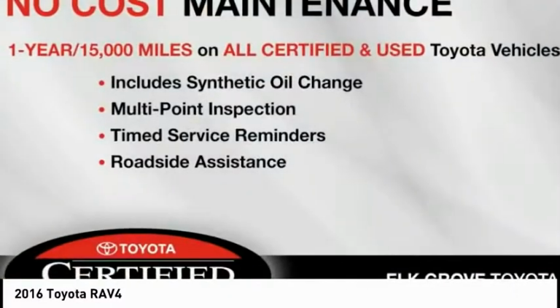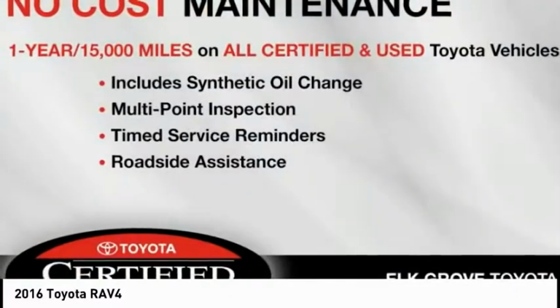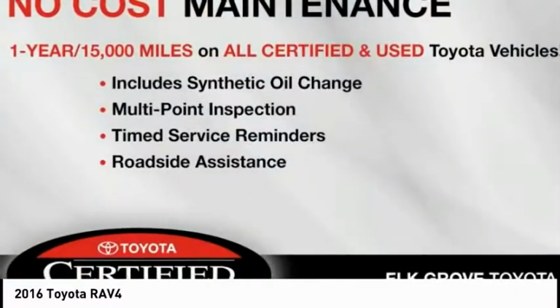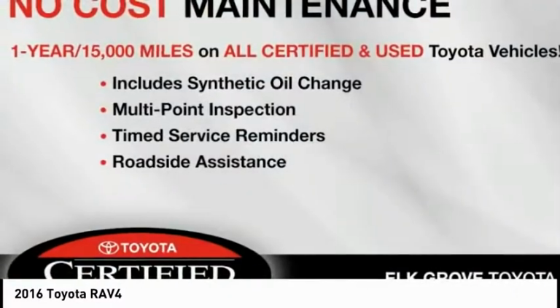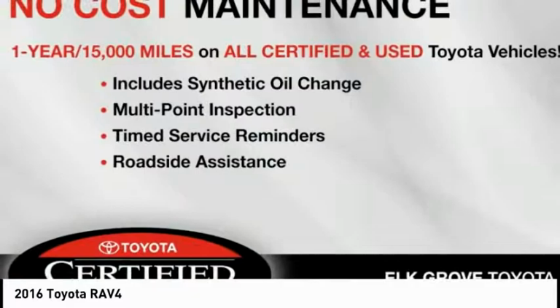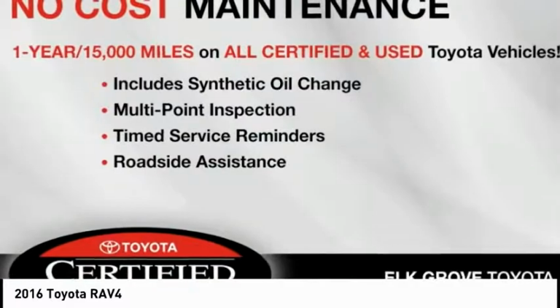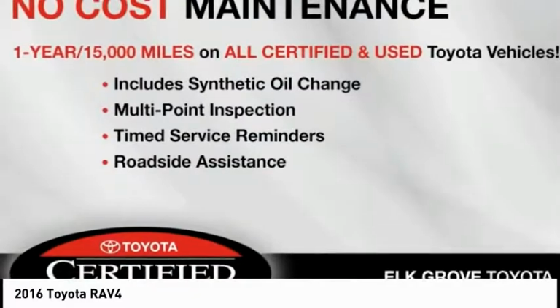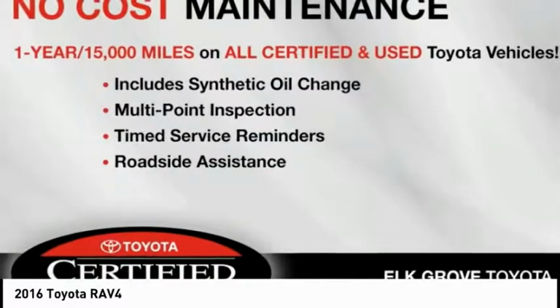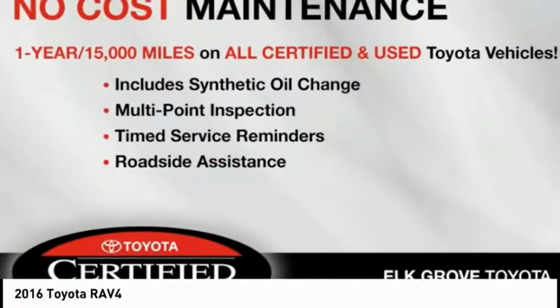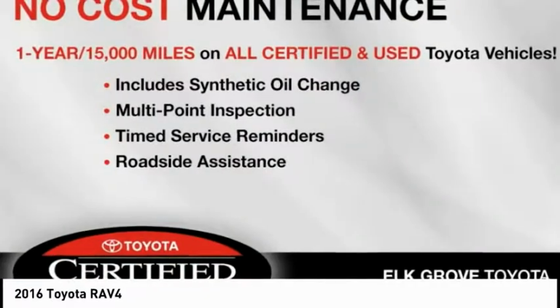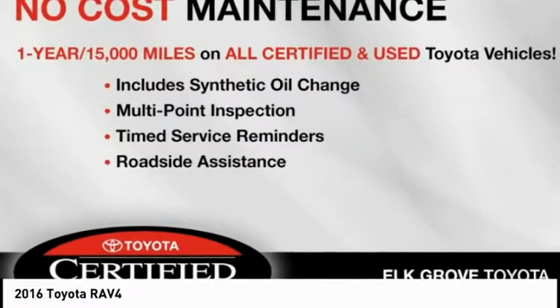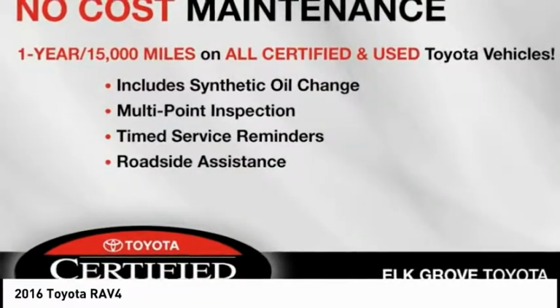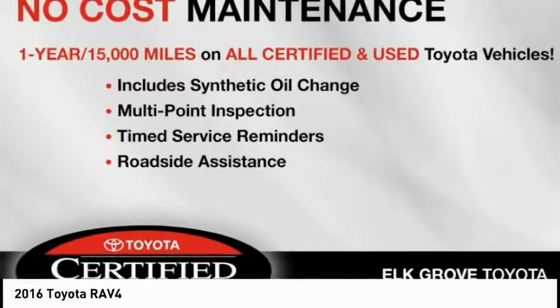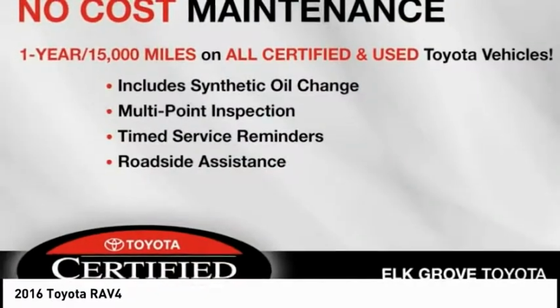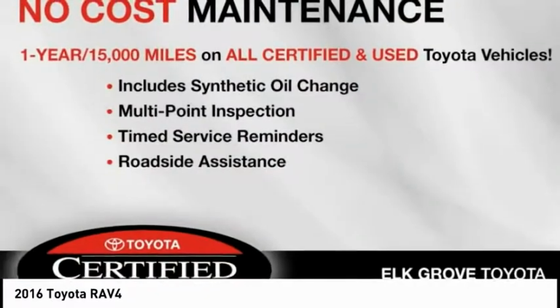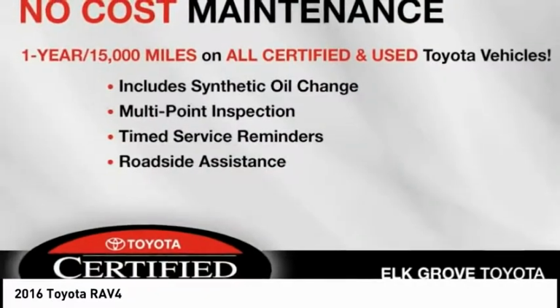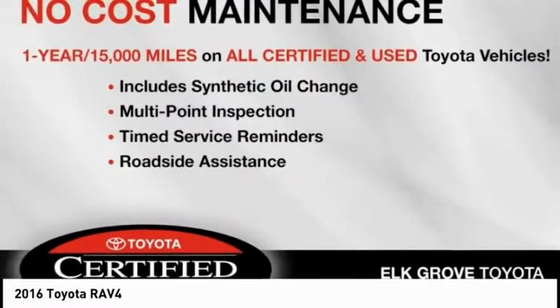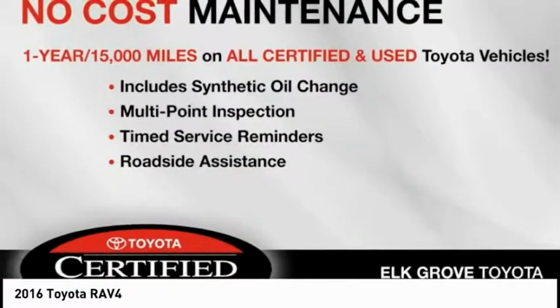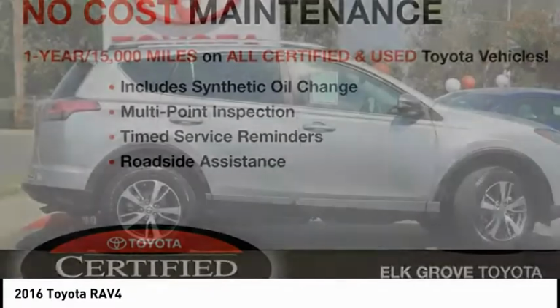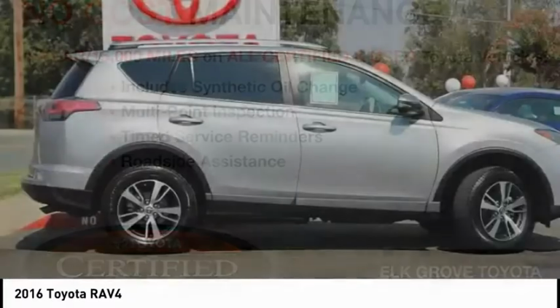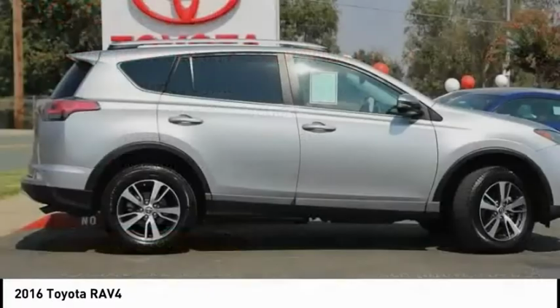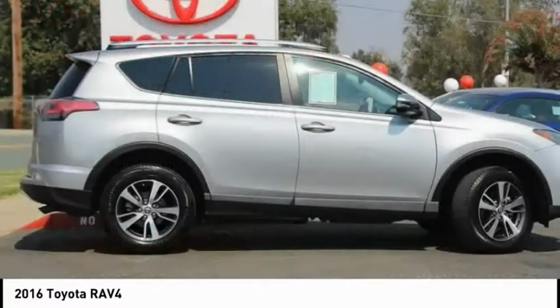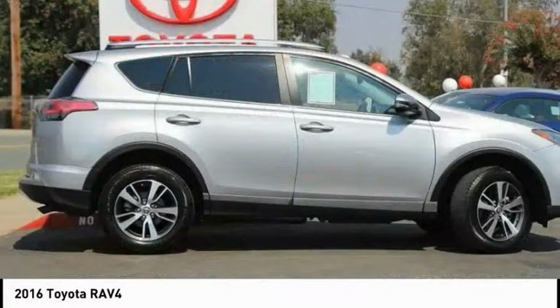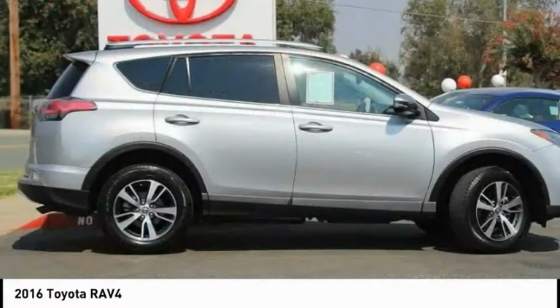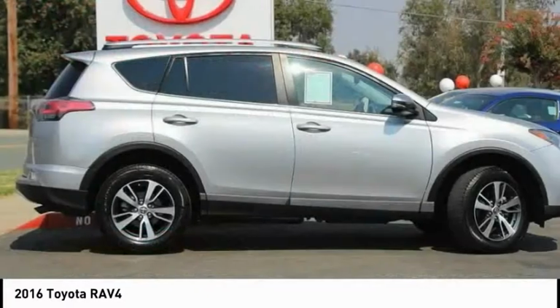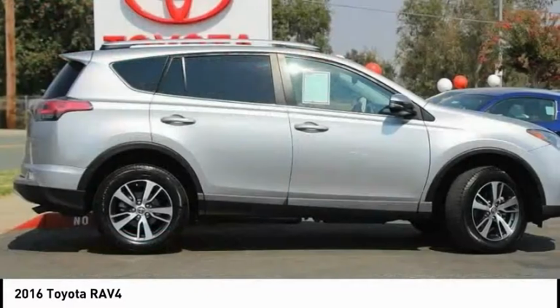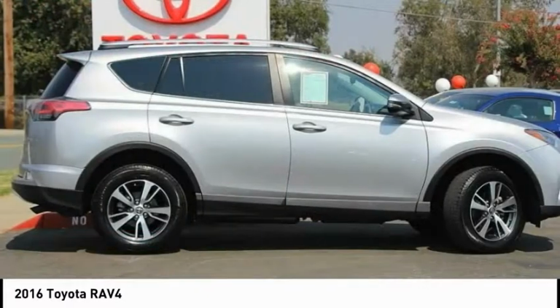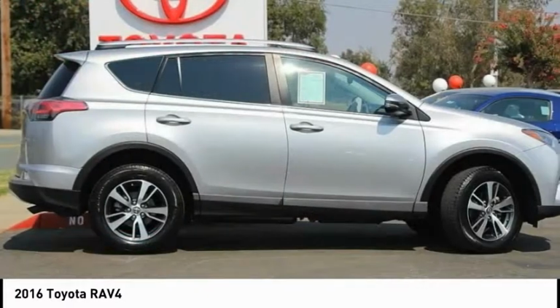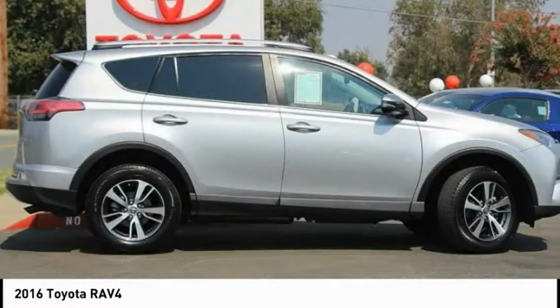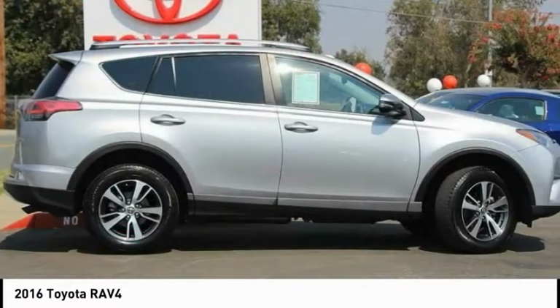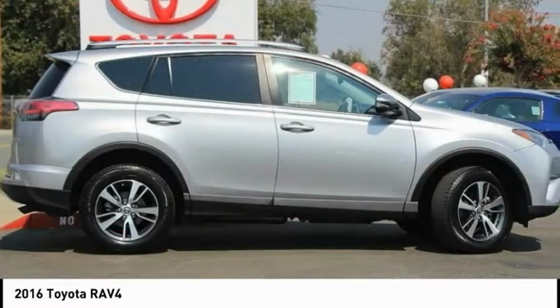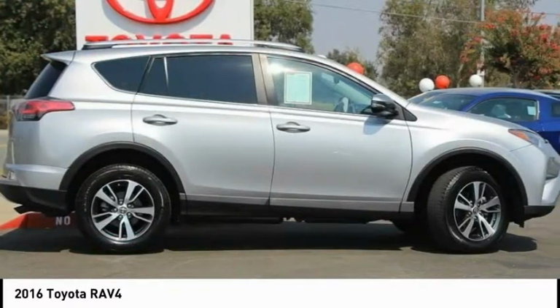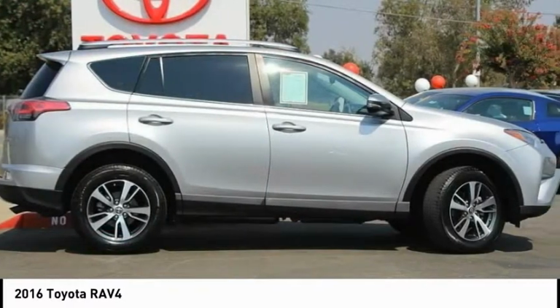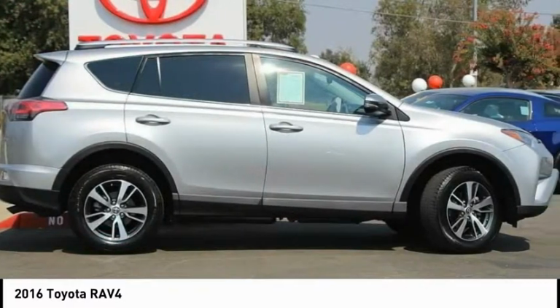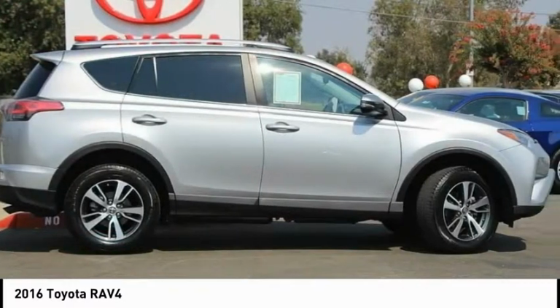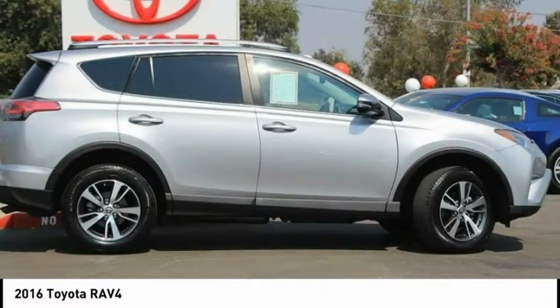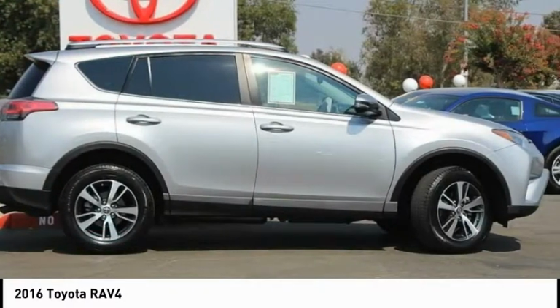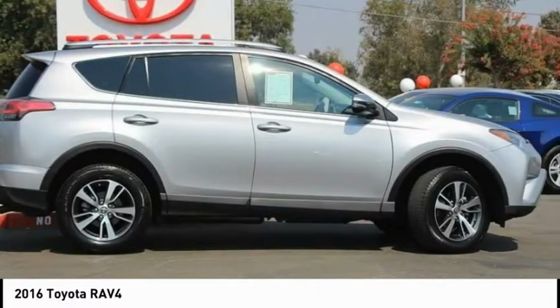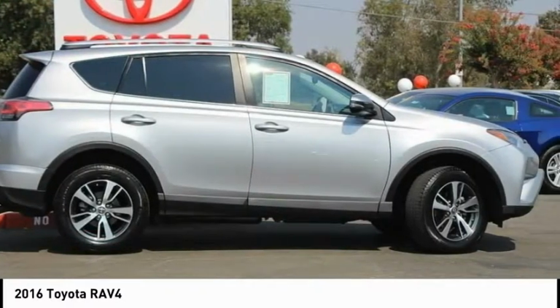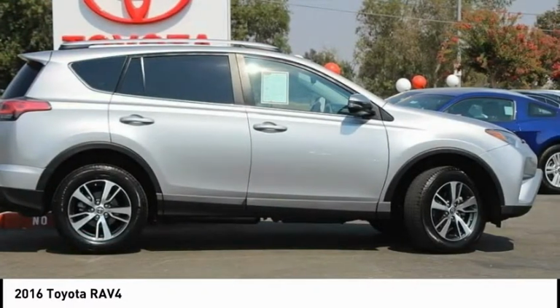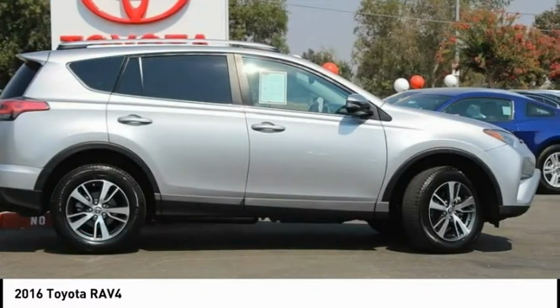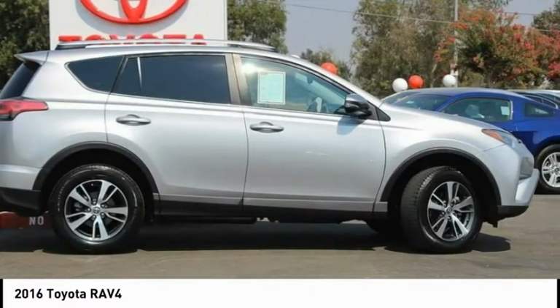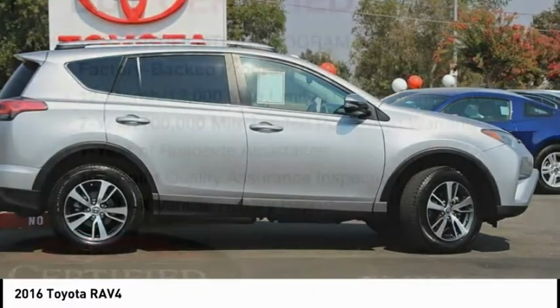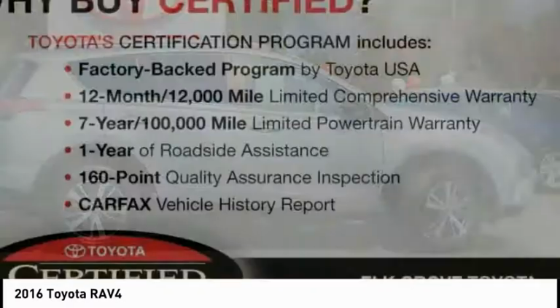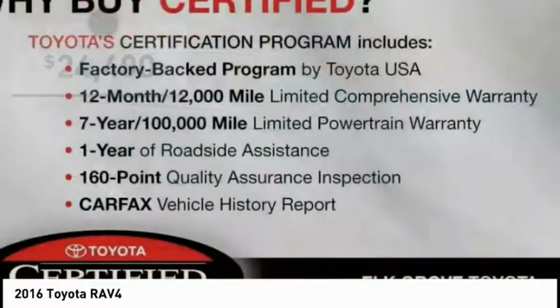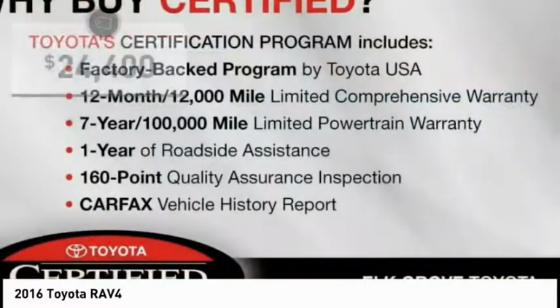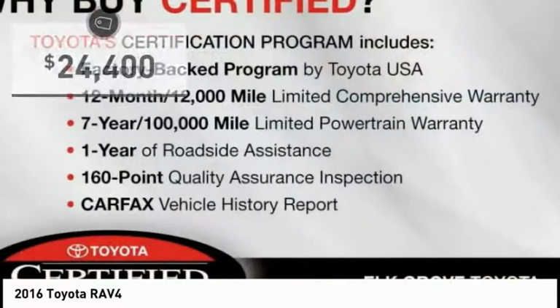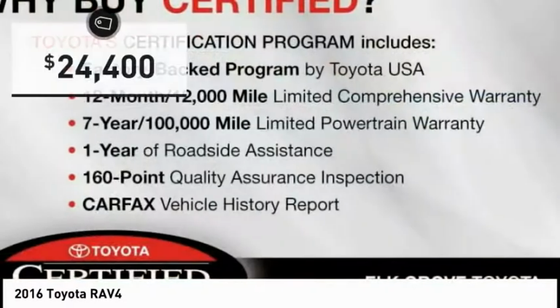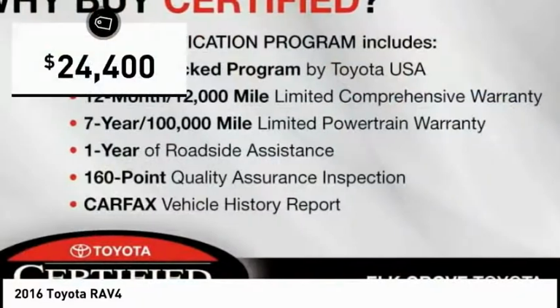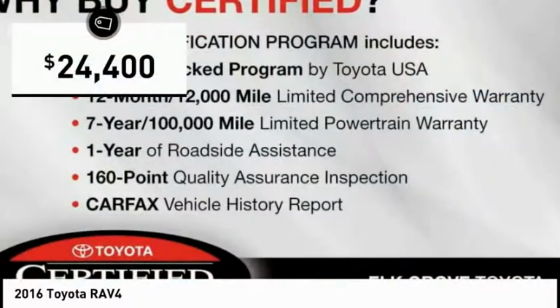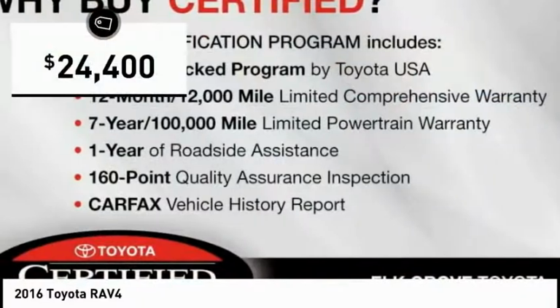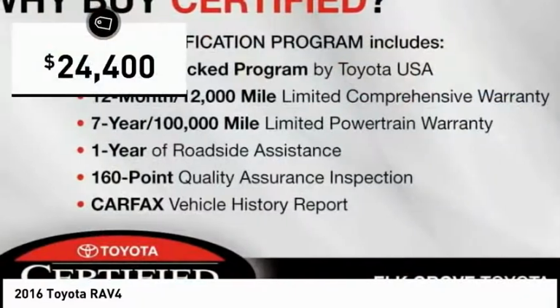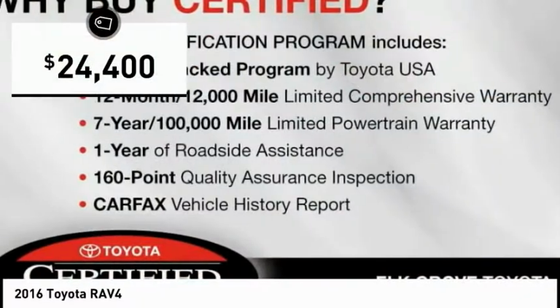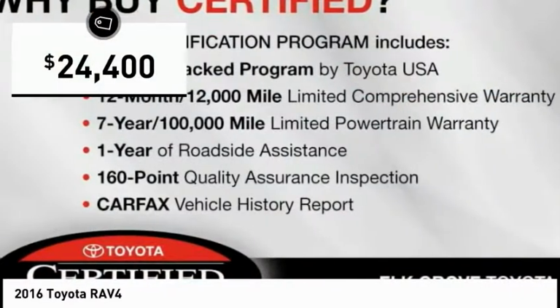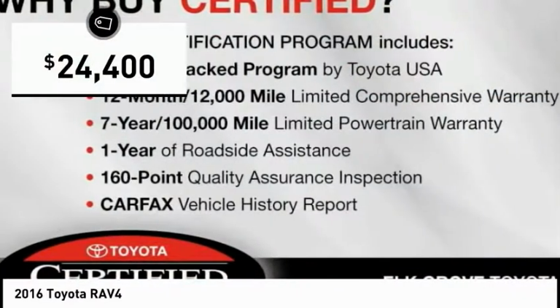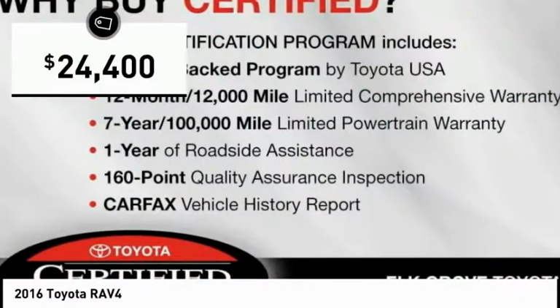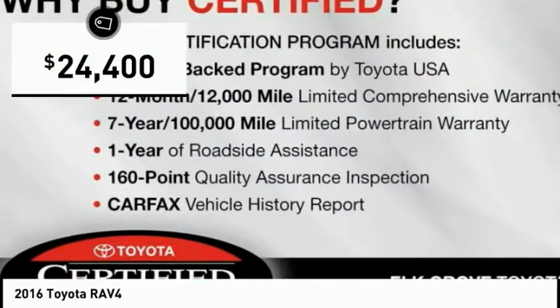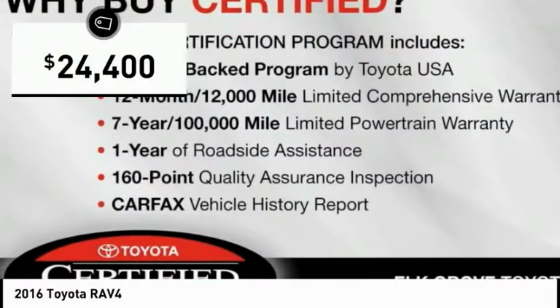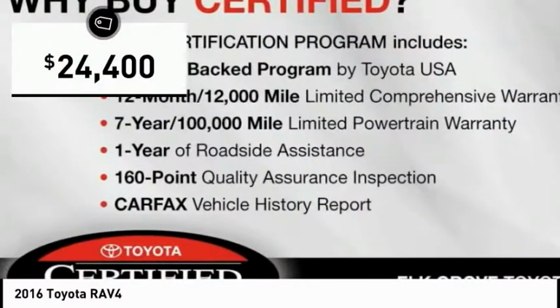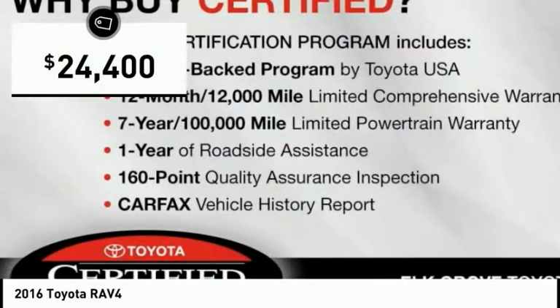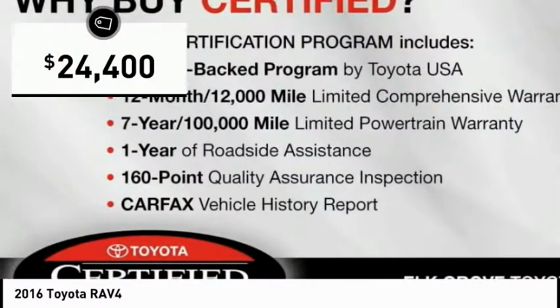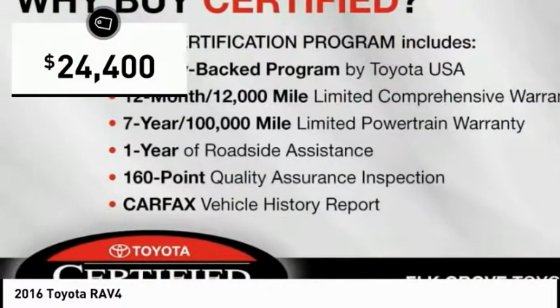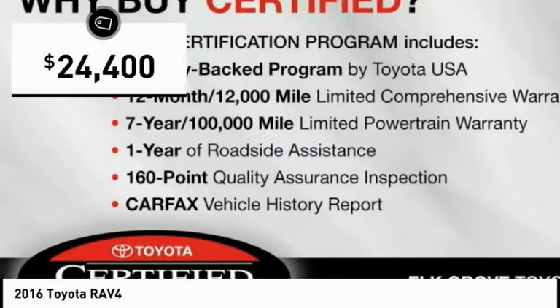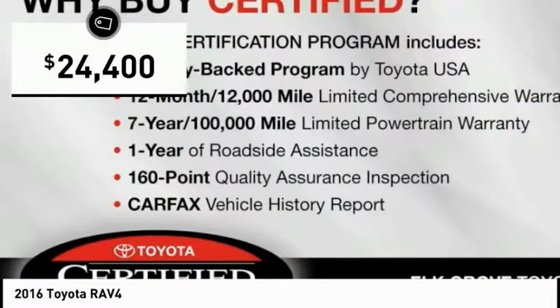This highly evolved, well-packaged crossover SUV lets you have it all and is priced below $25,000.